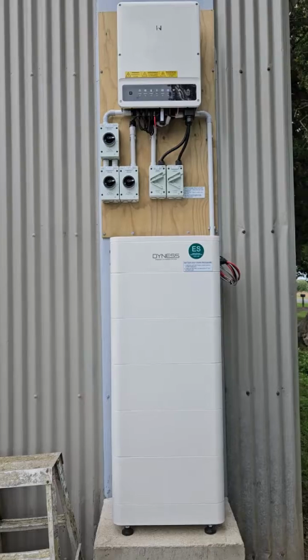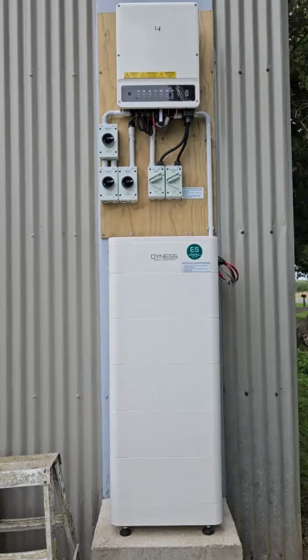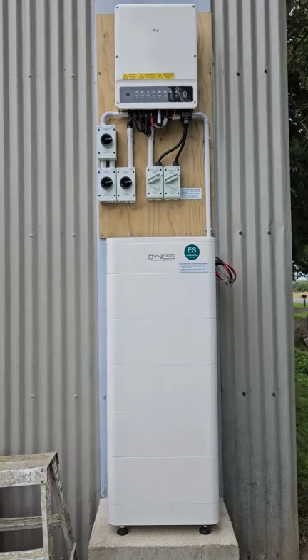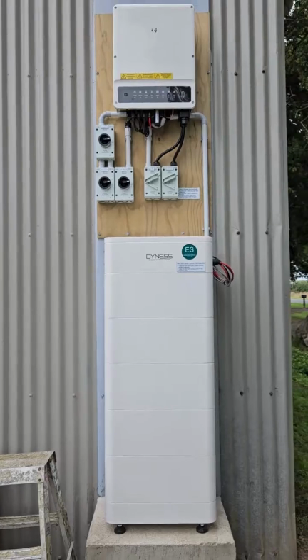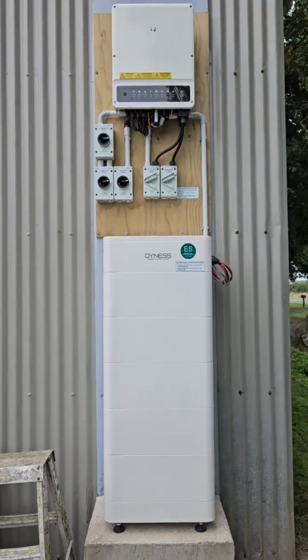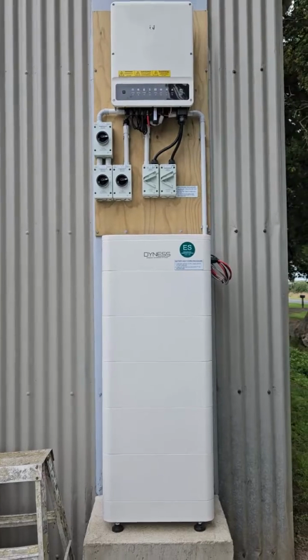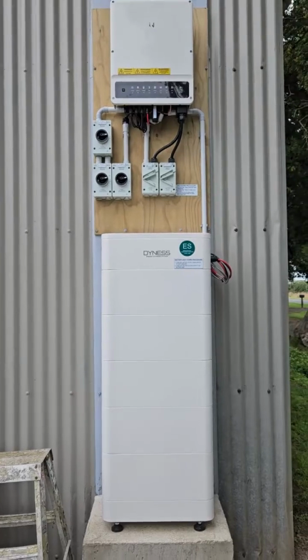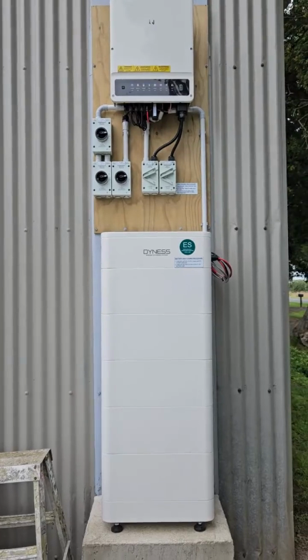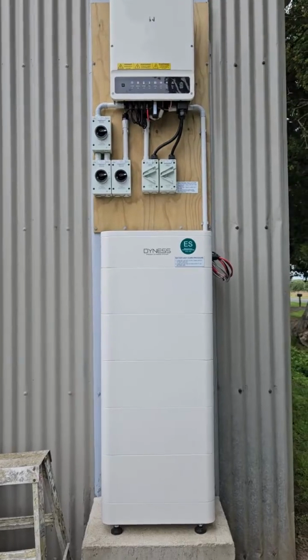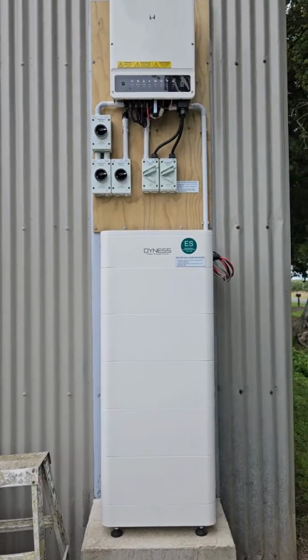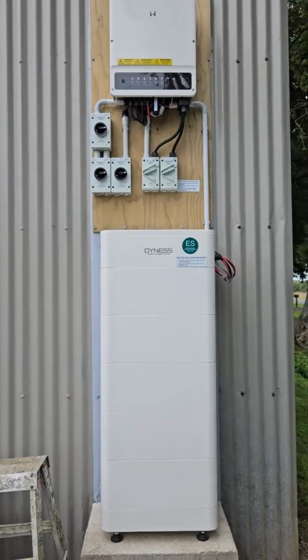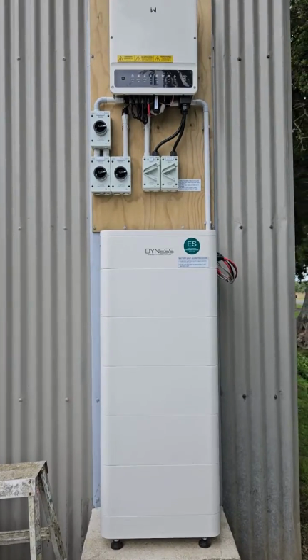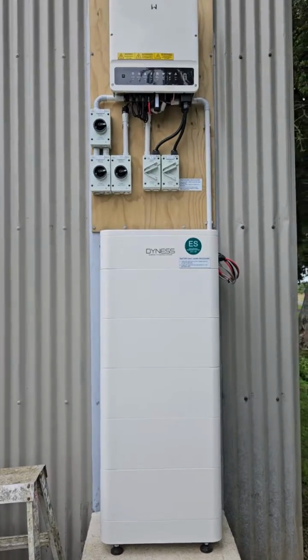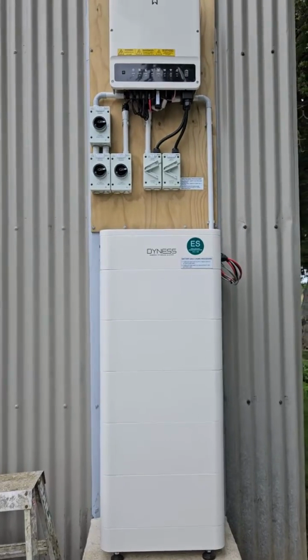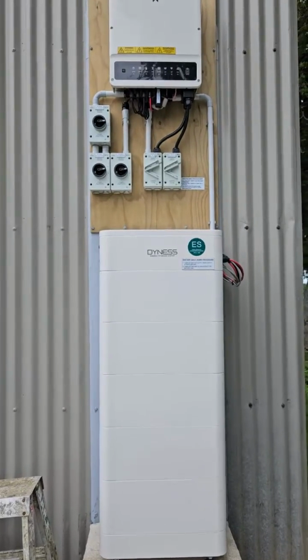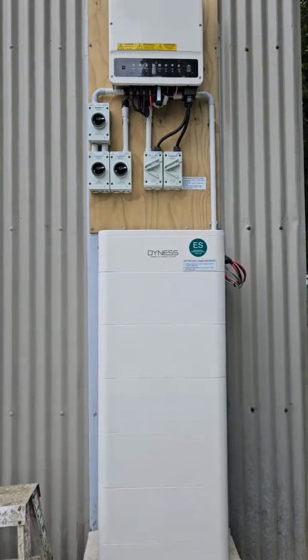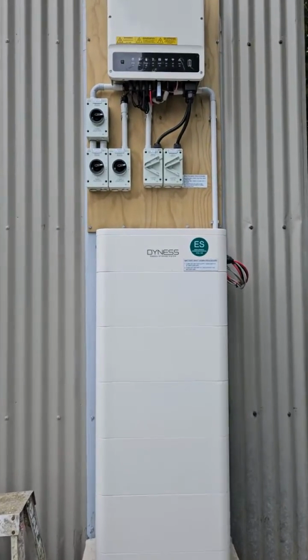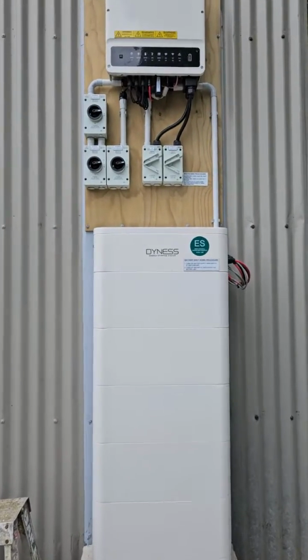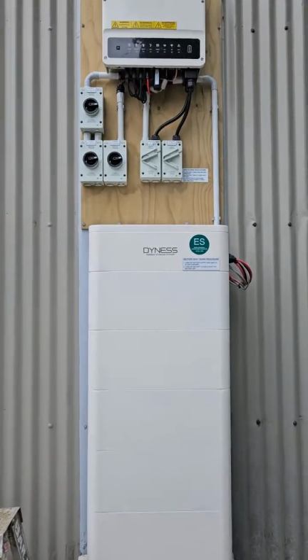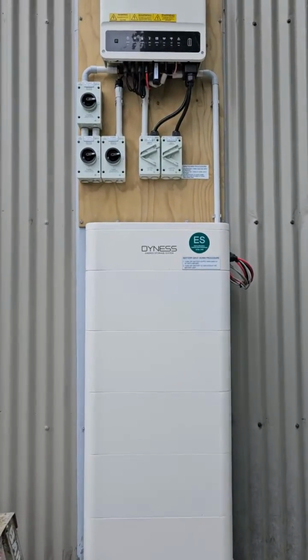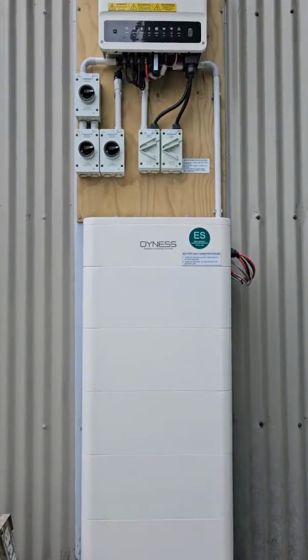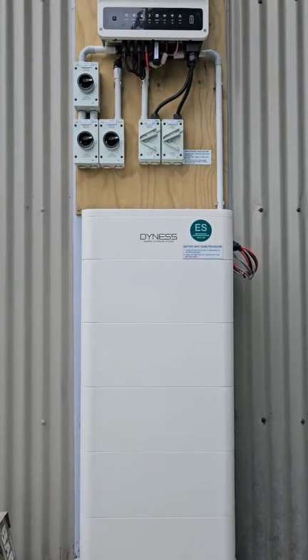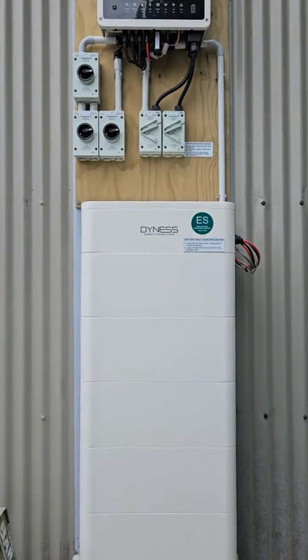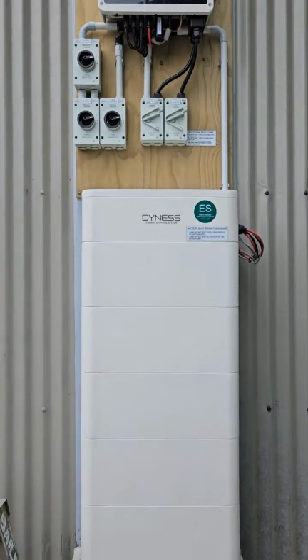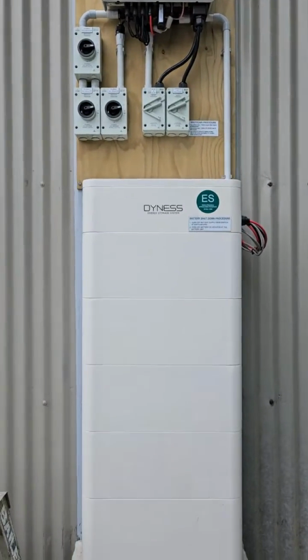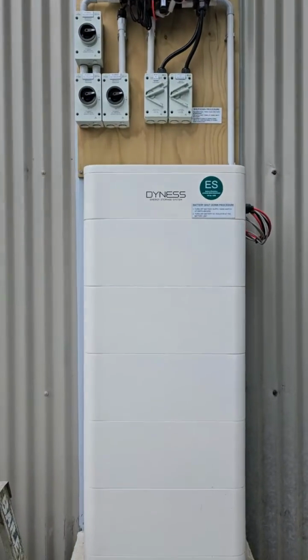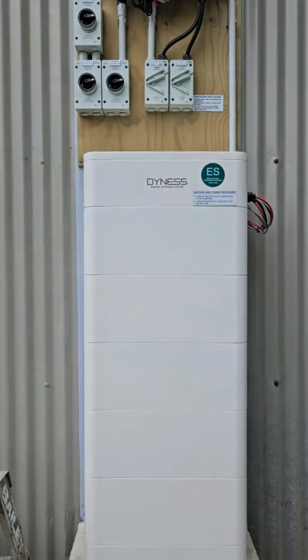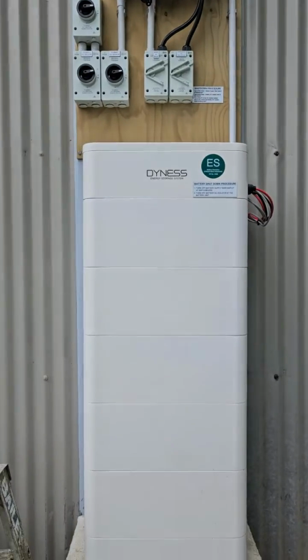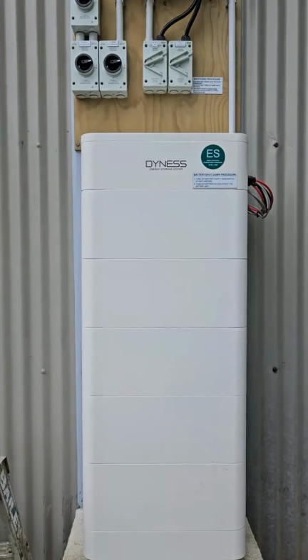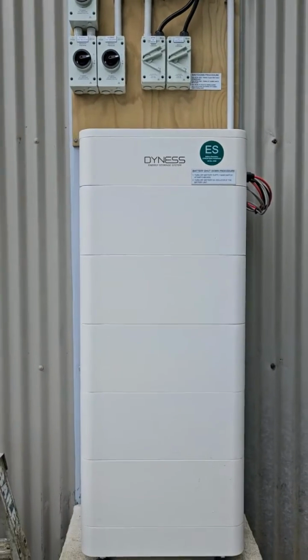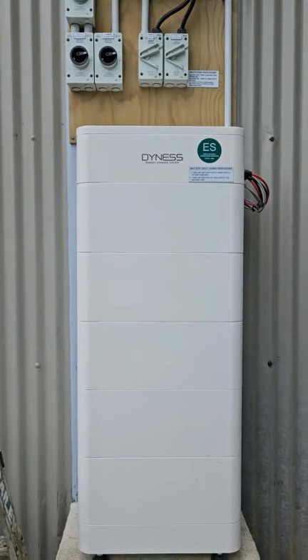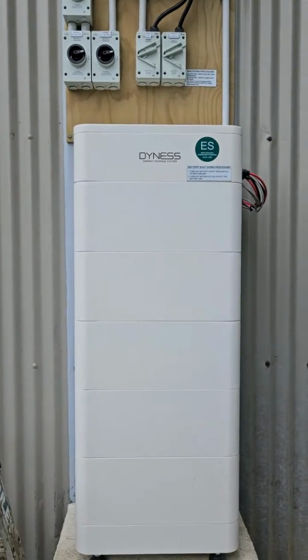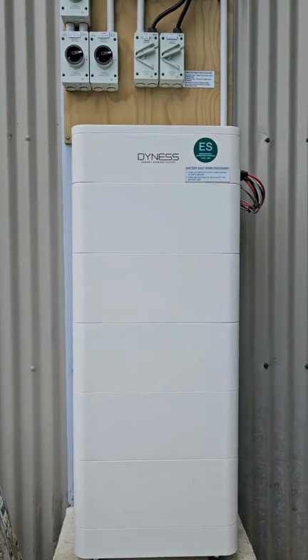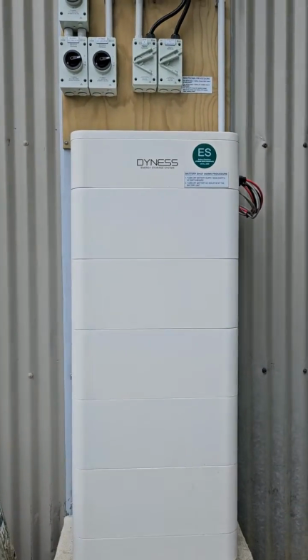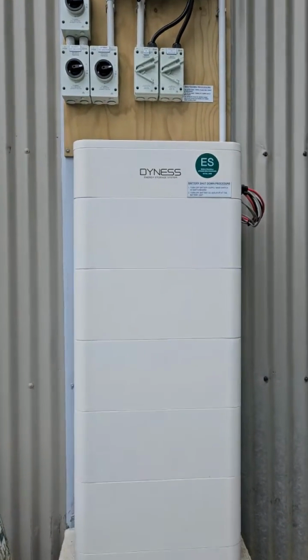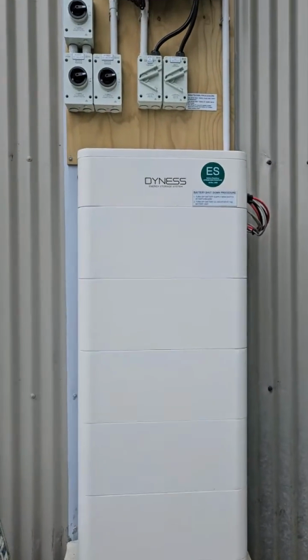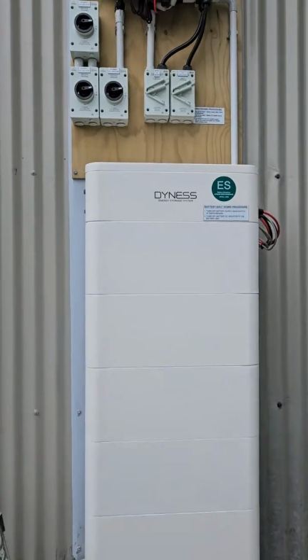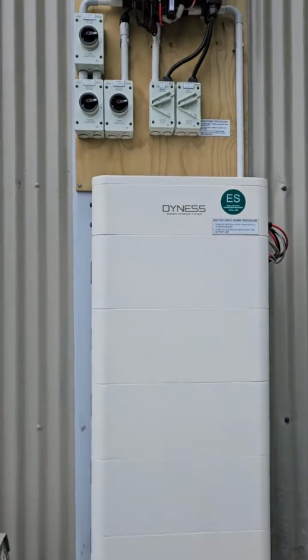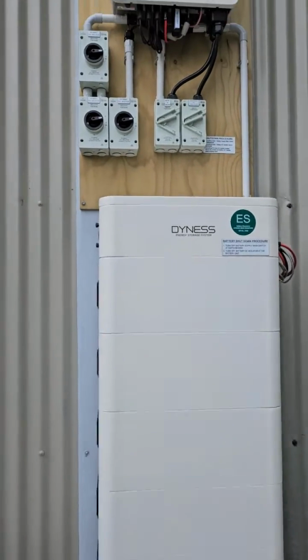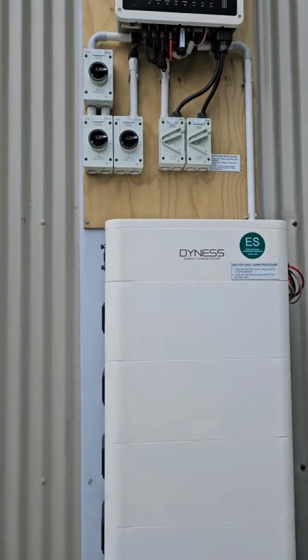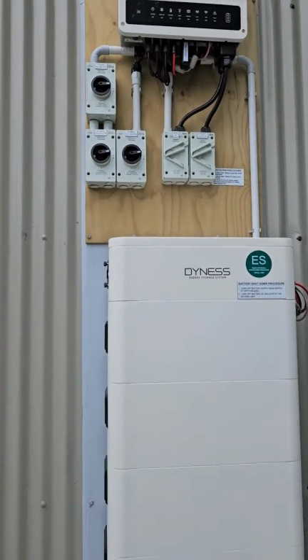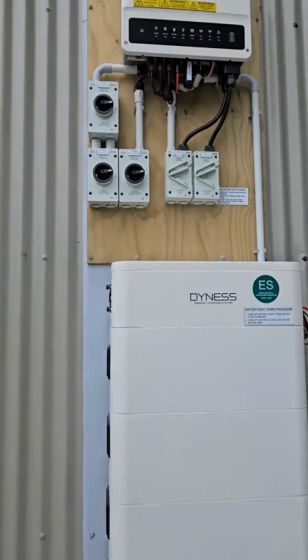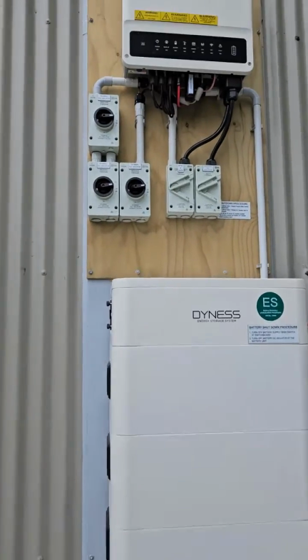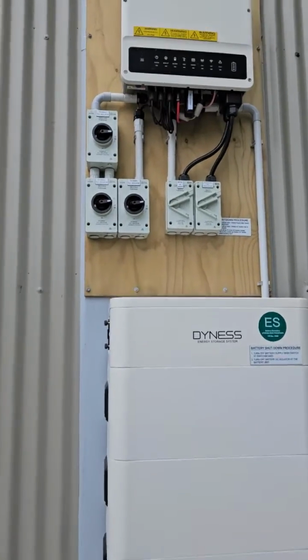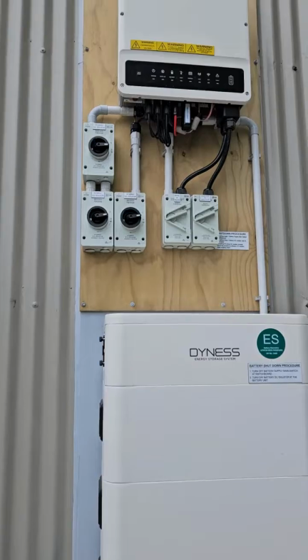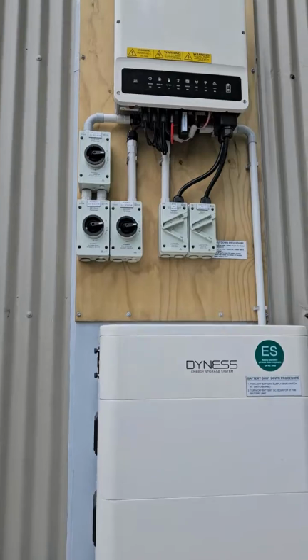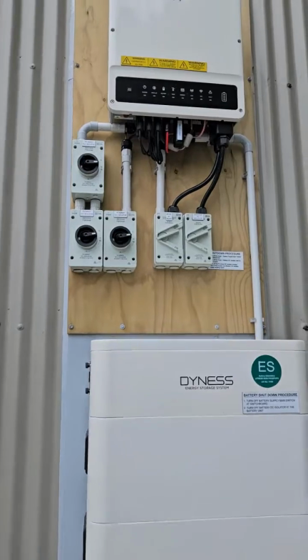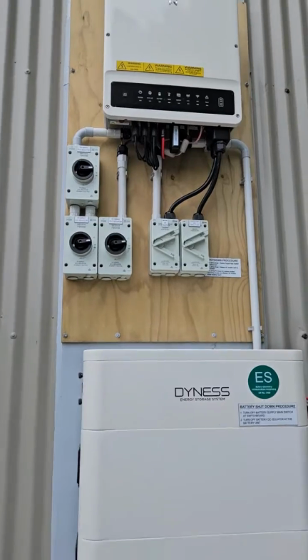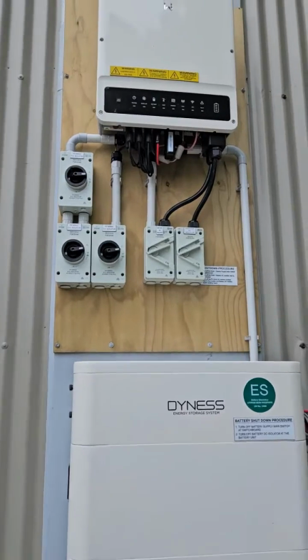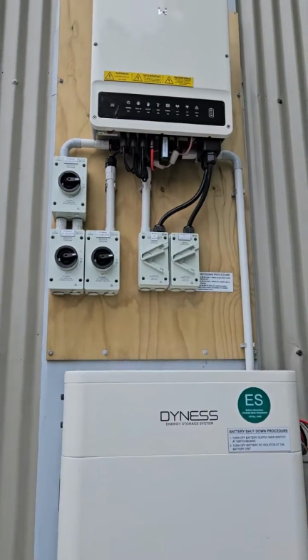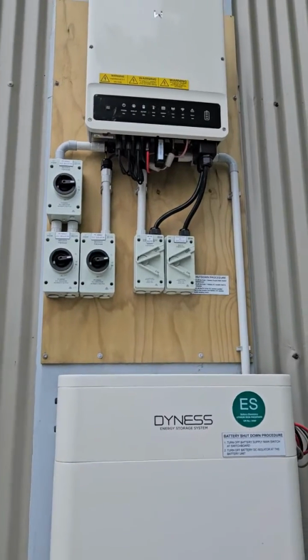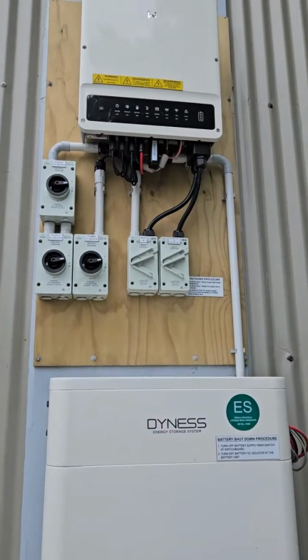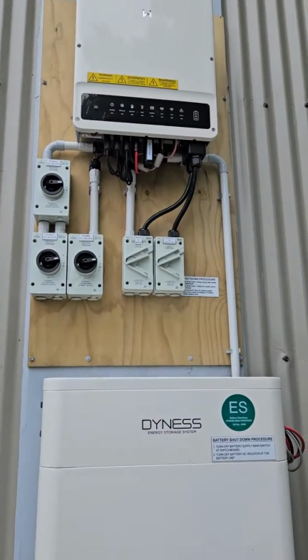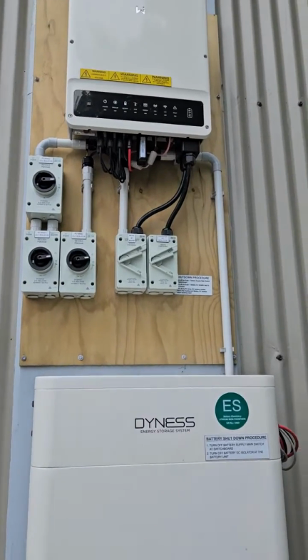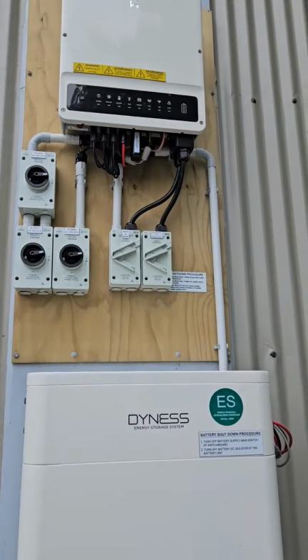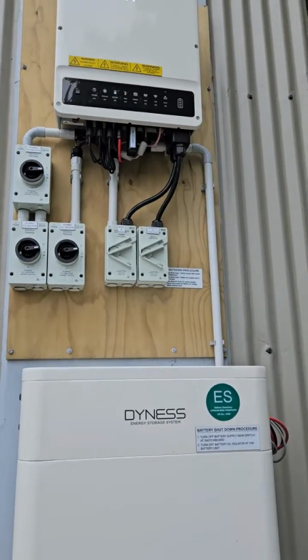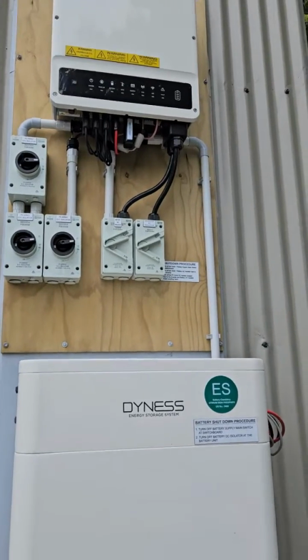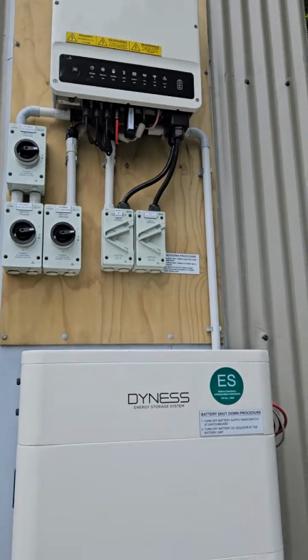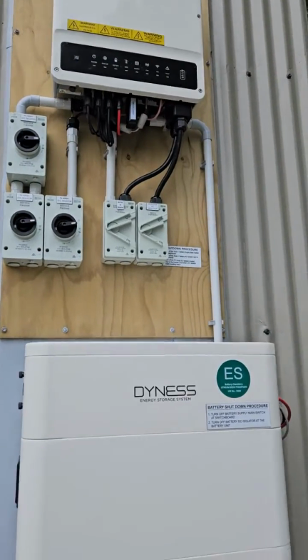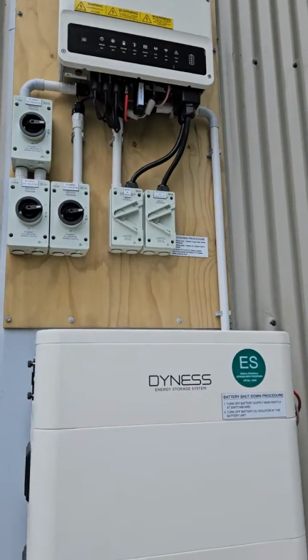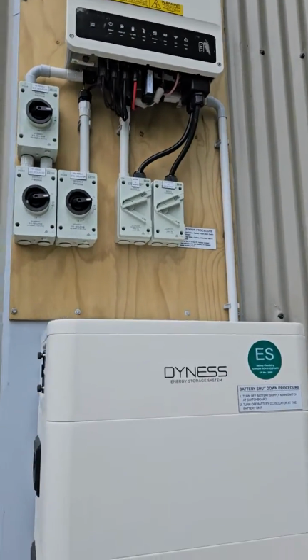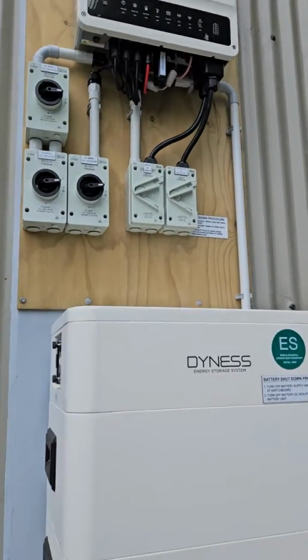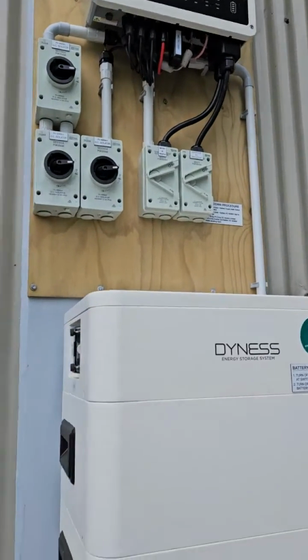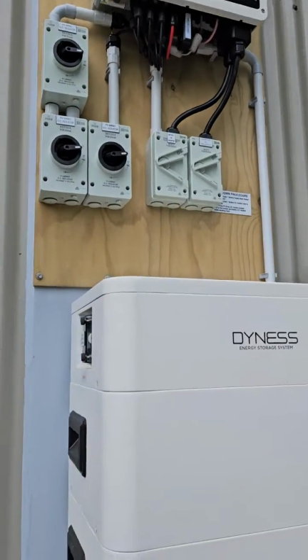This tutorial video covers a live Dynas tower battery stack connected to a good three-phase inverter.